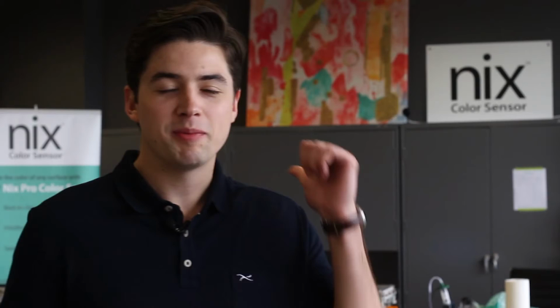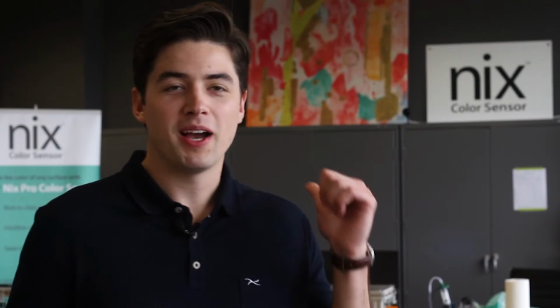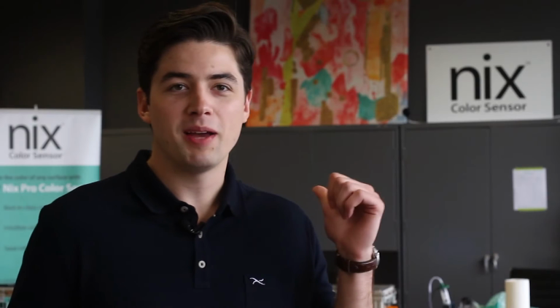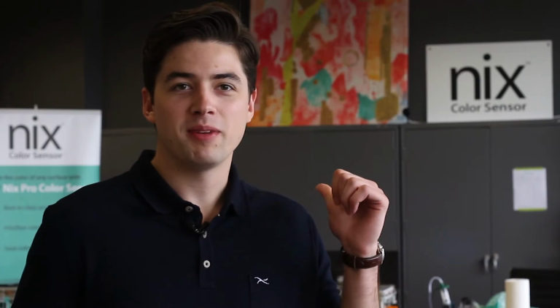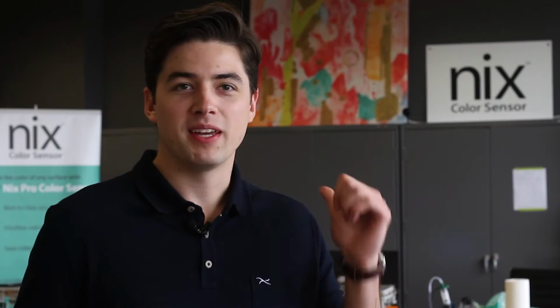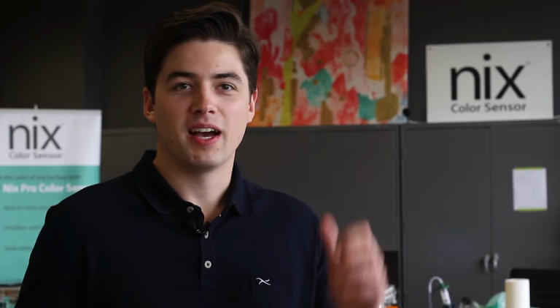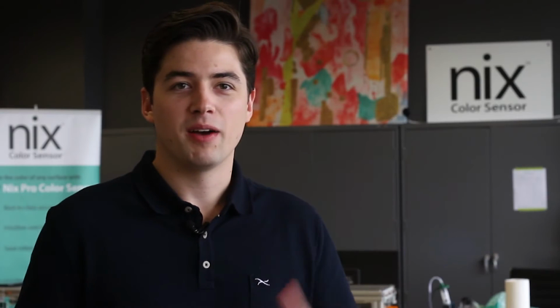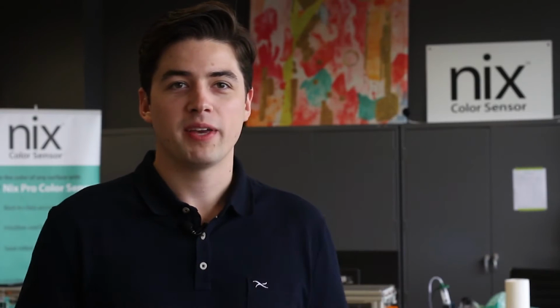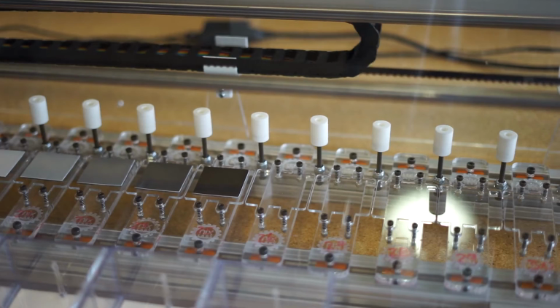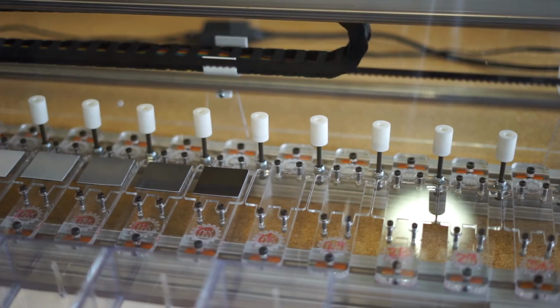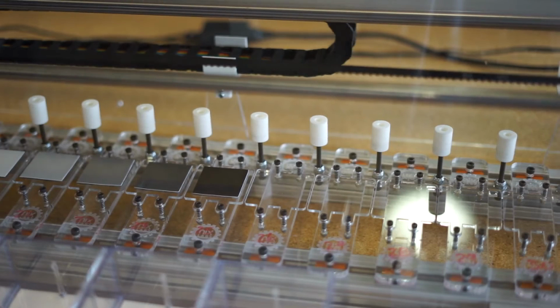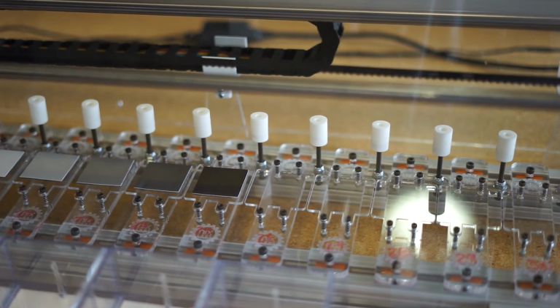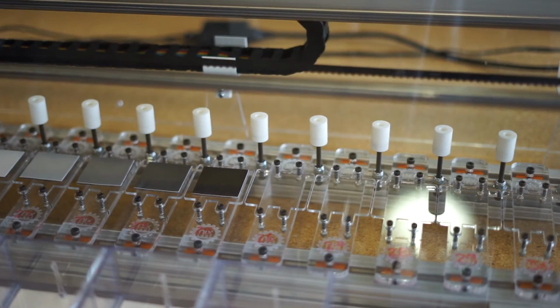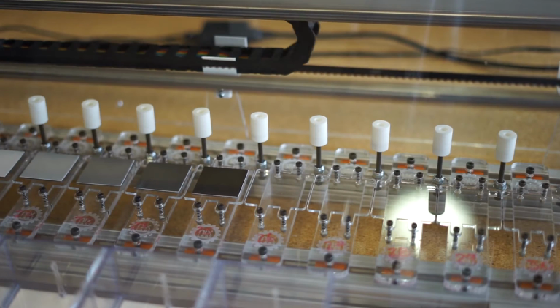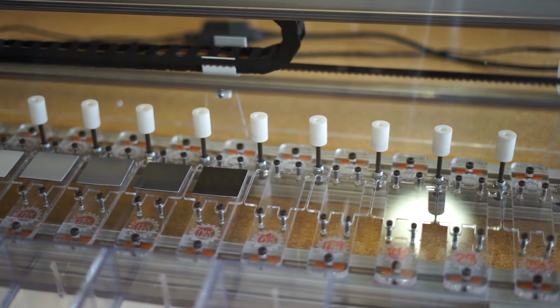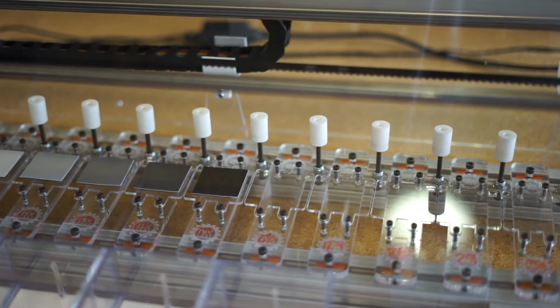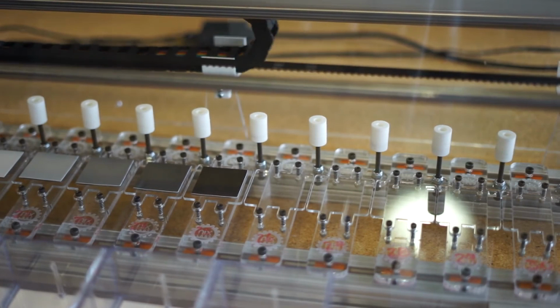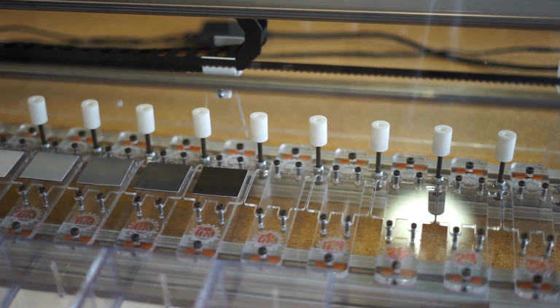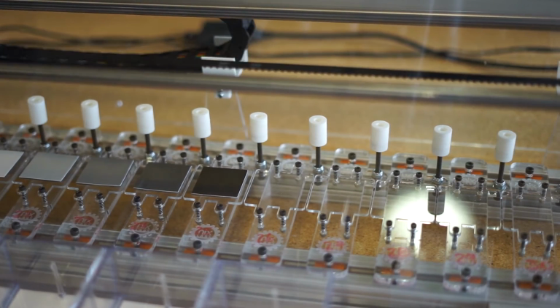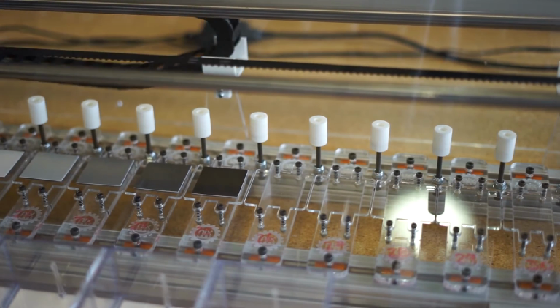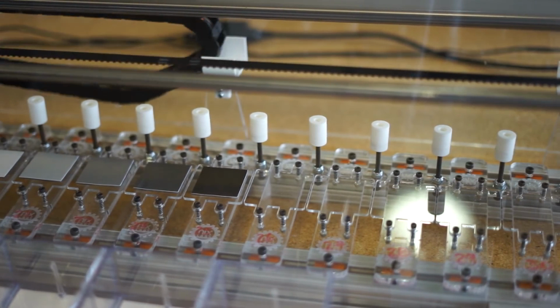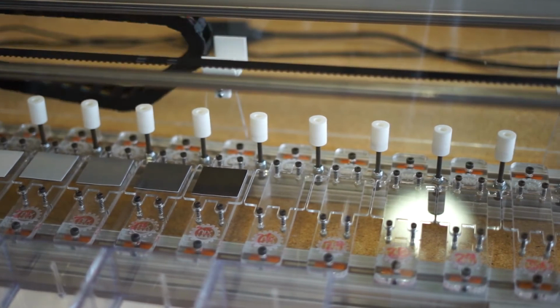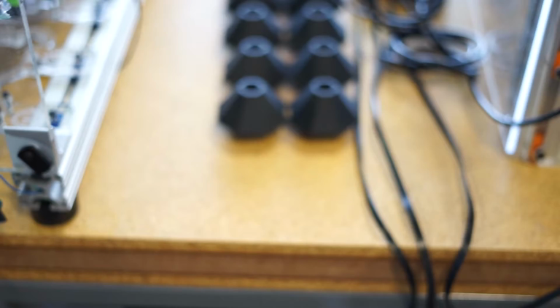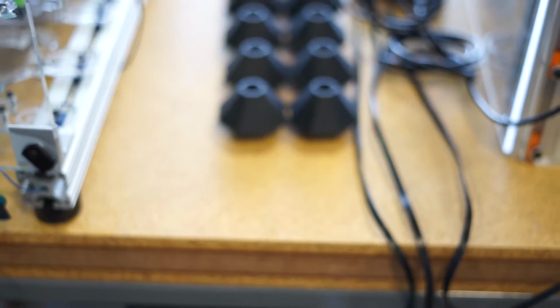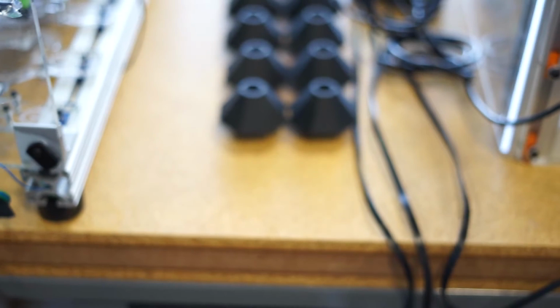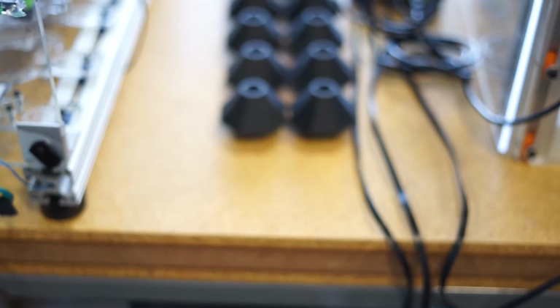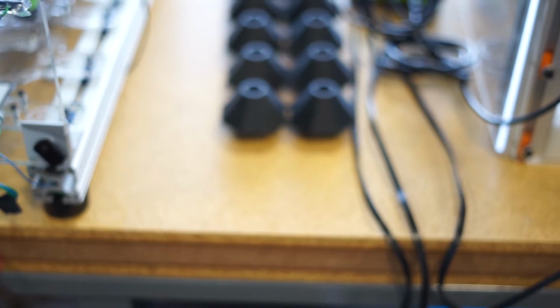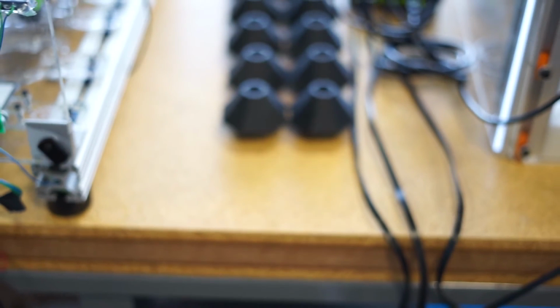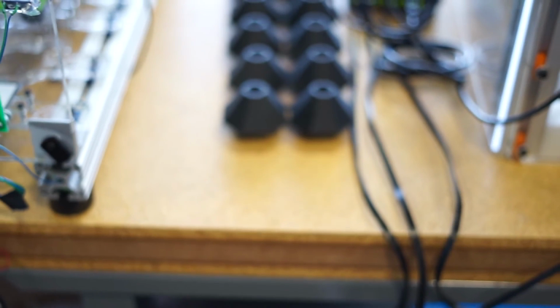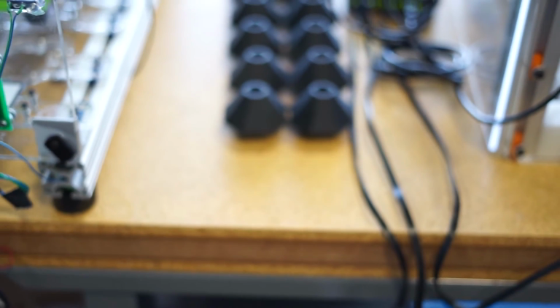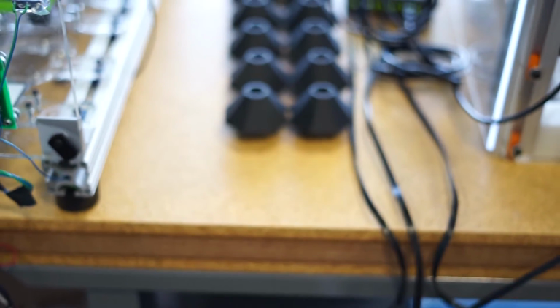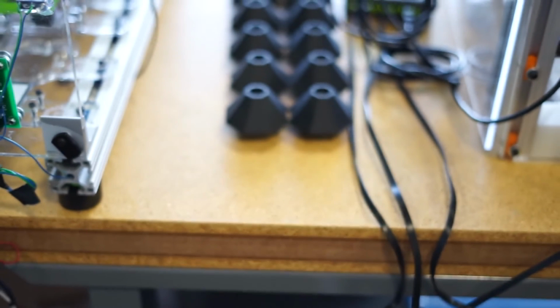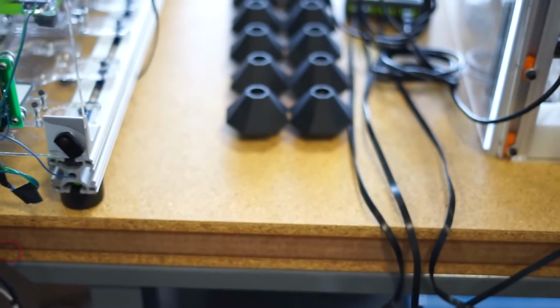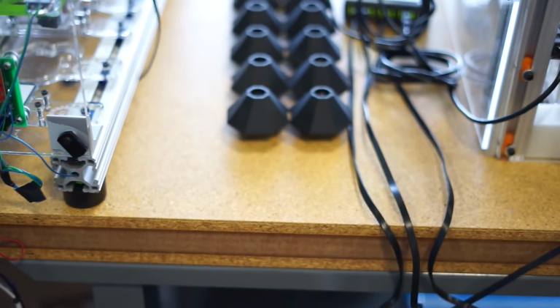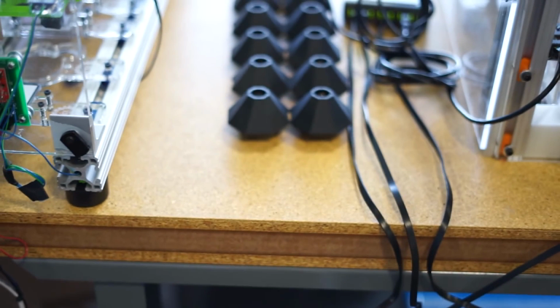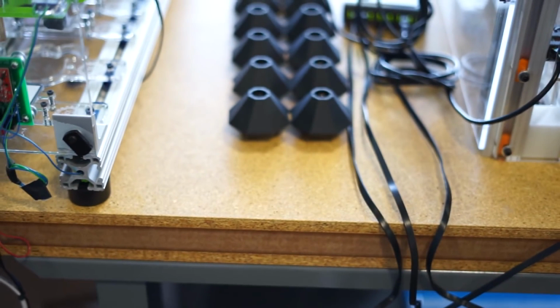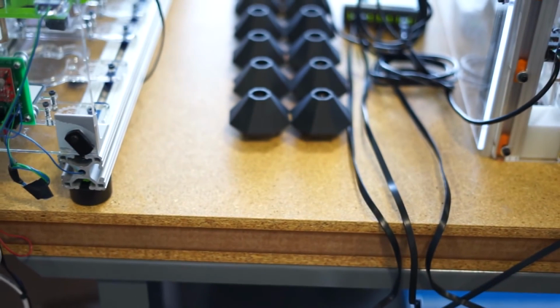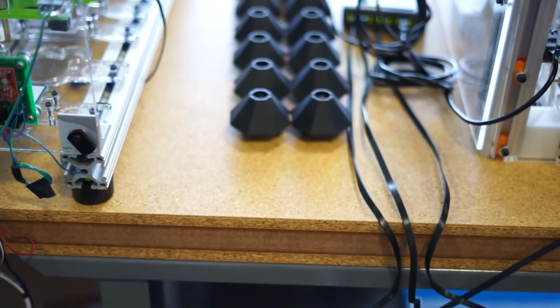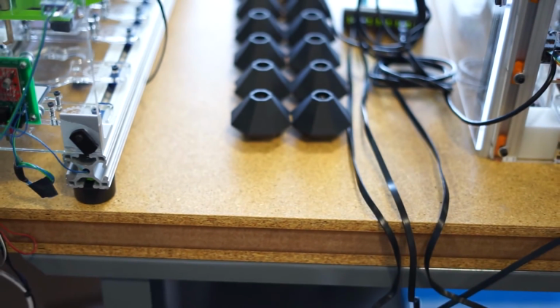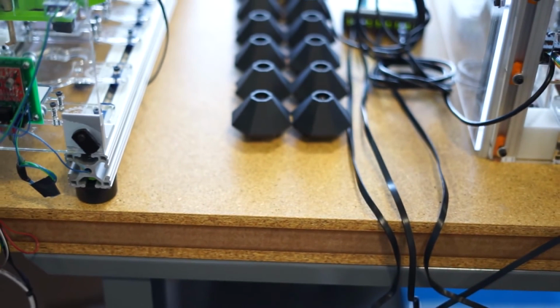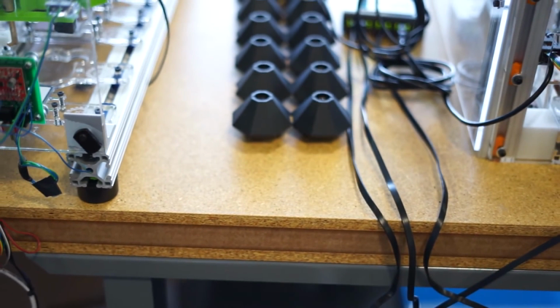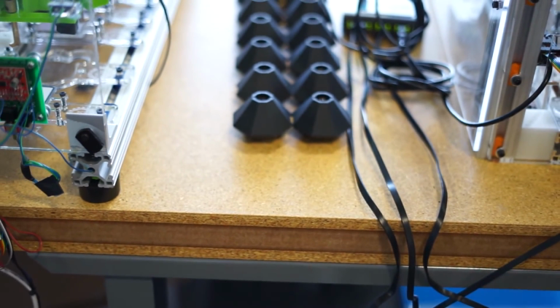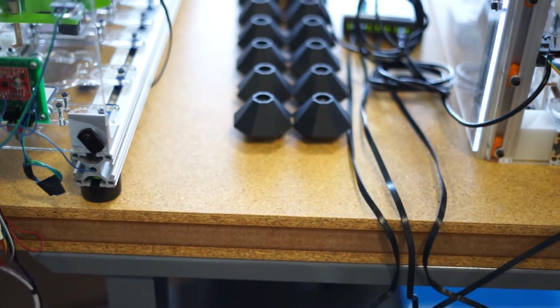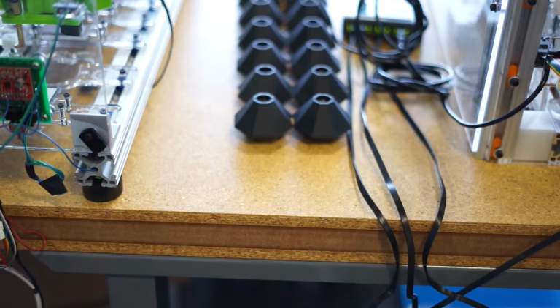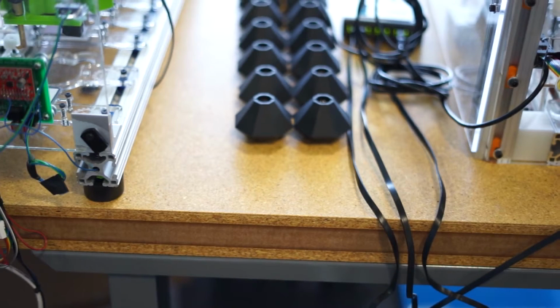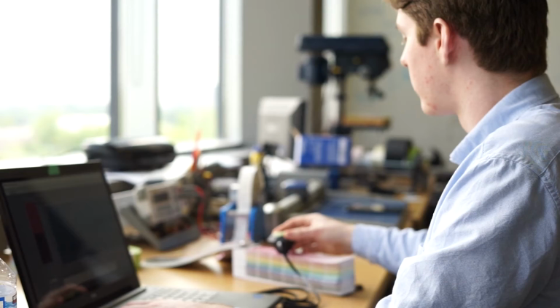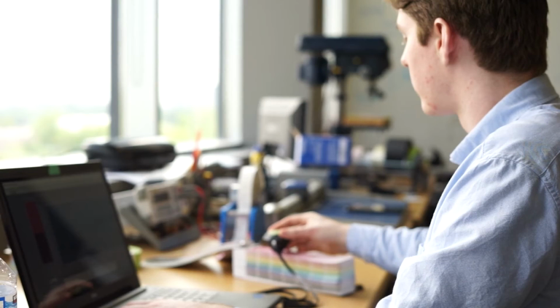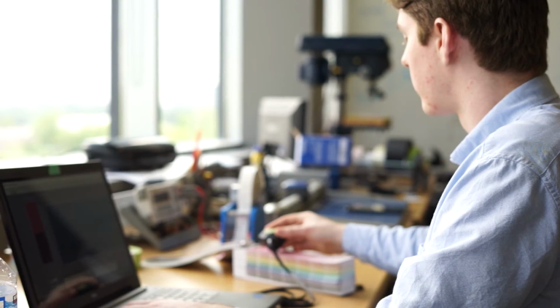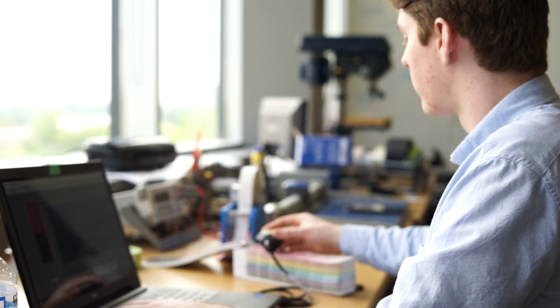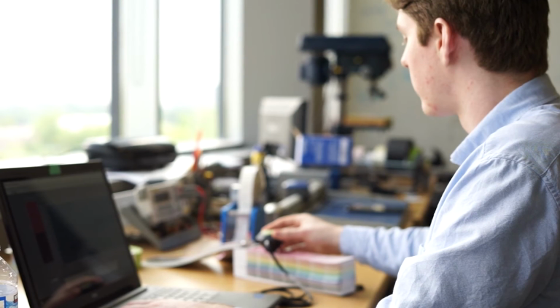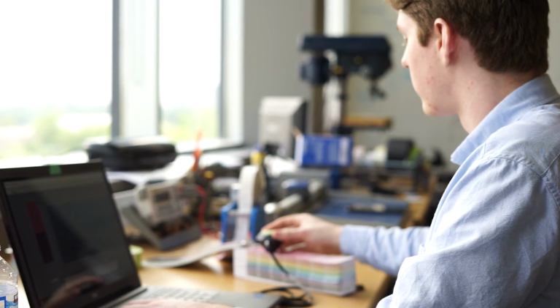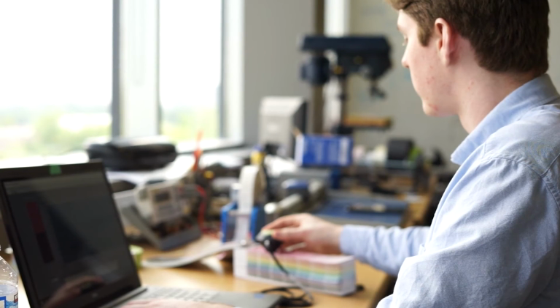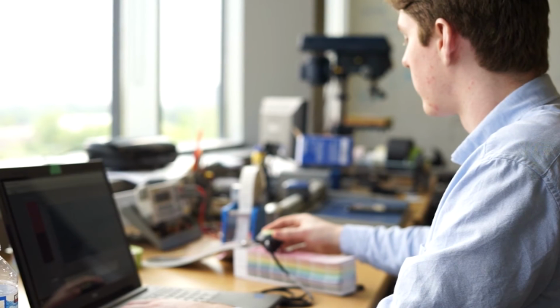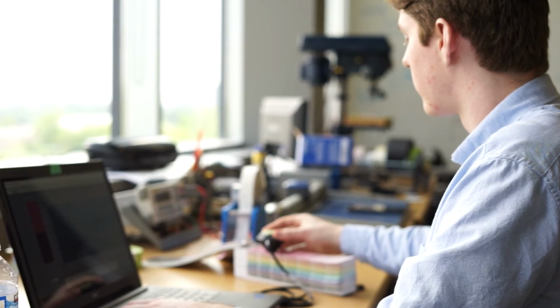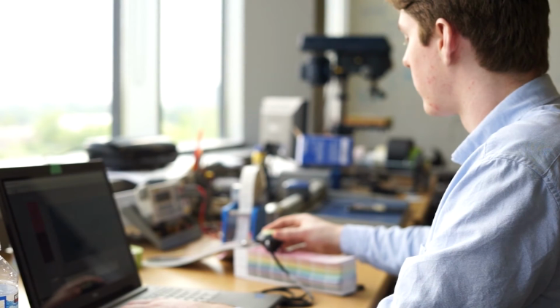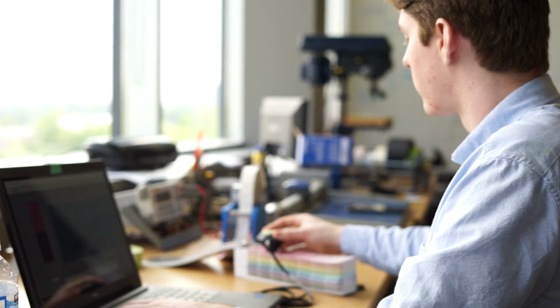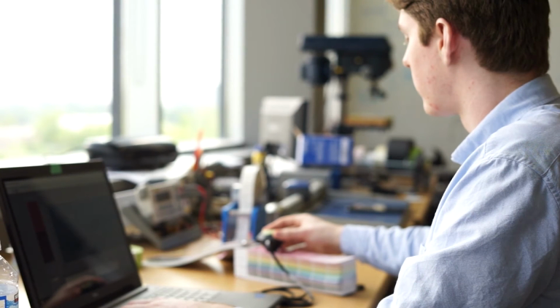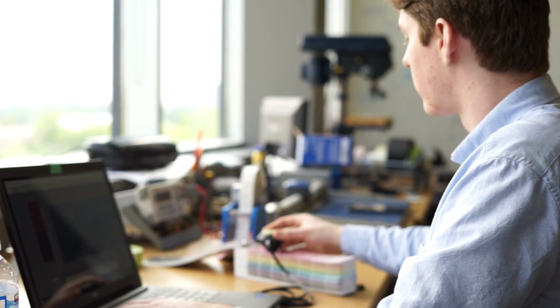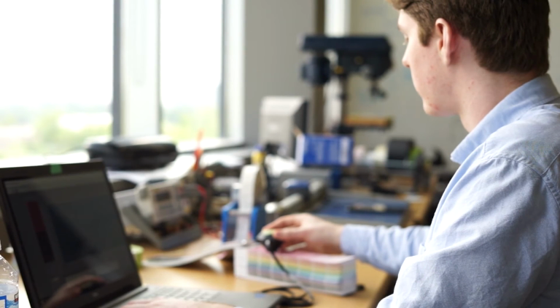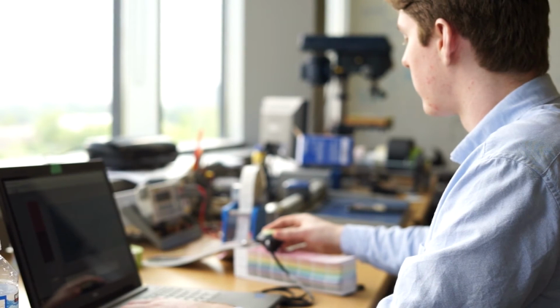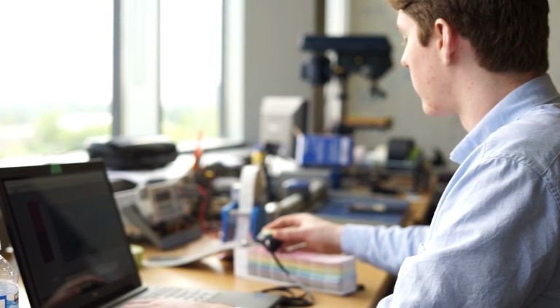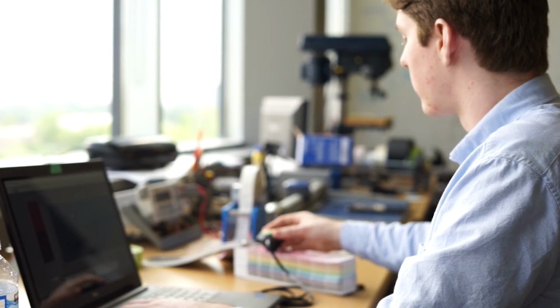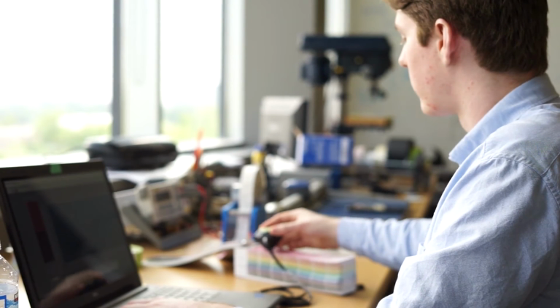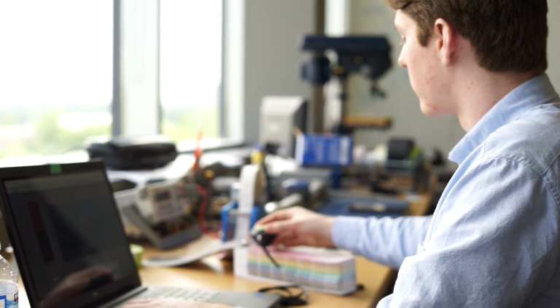Behind me, we actually hand assemble and hand calibrate all units in Canada, so that controls the accuracy and the quality of the product.